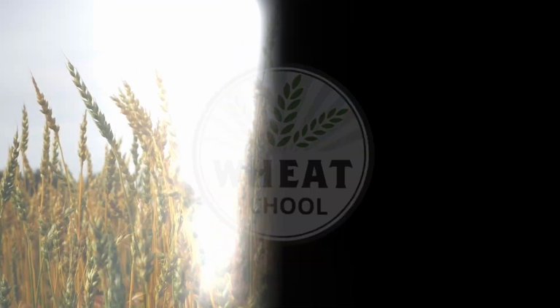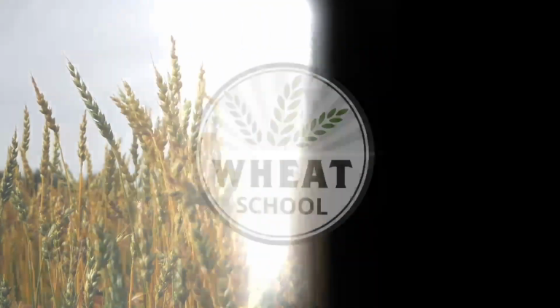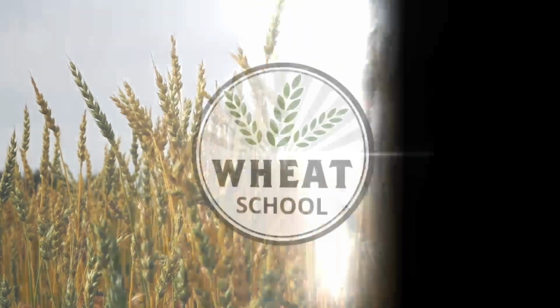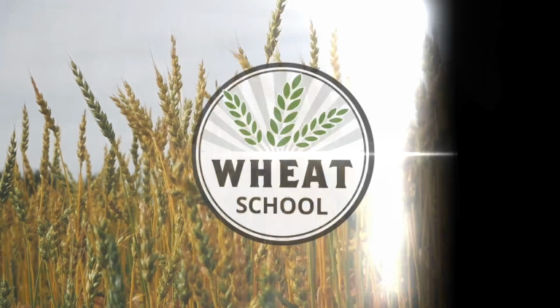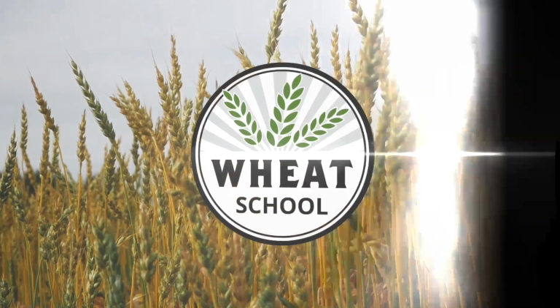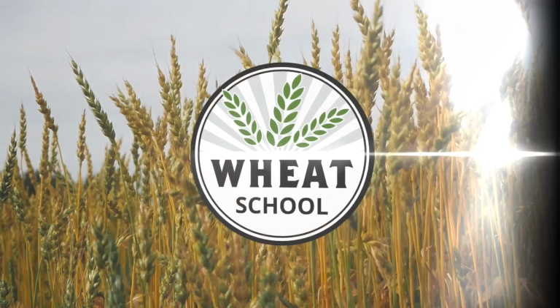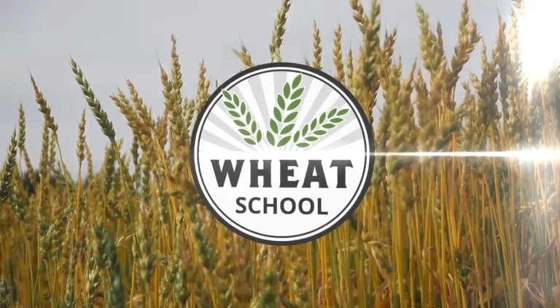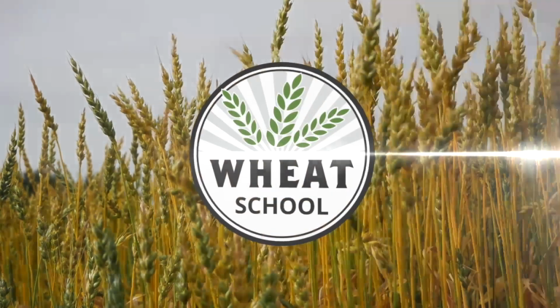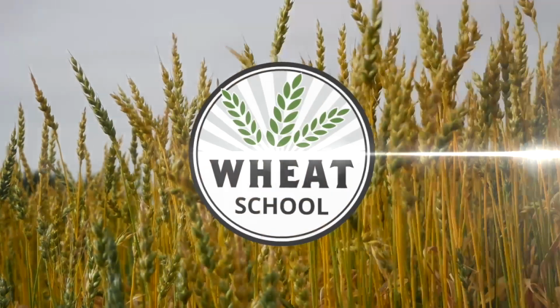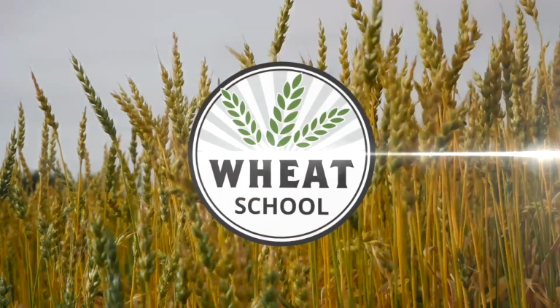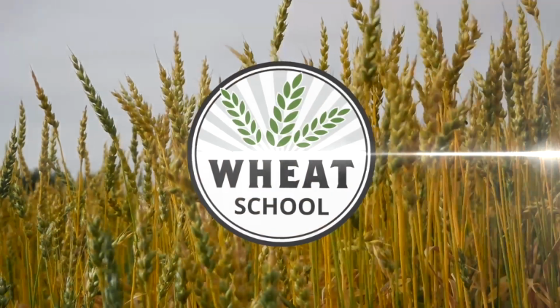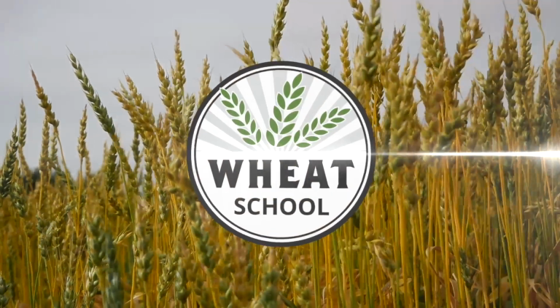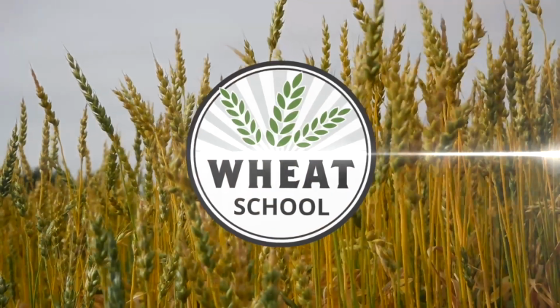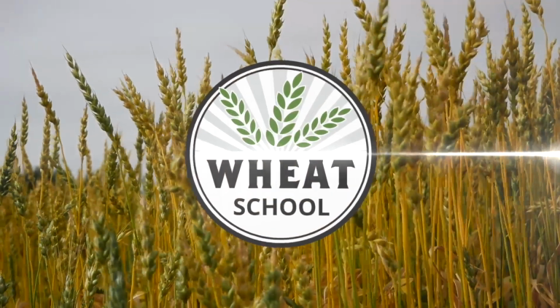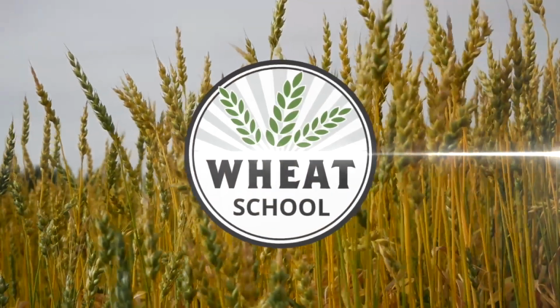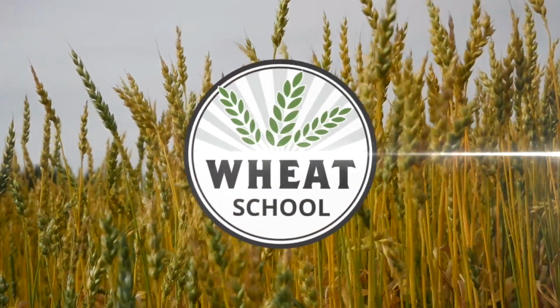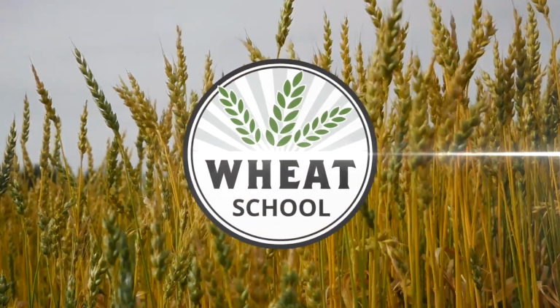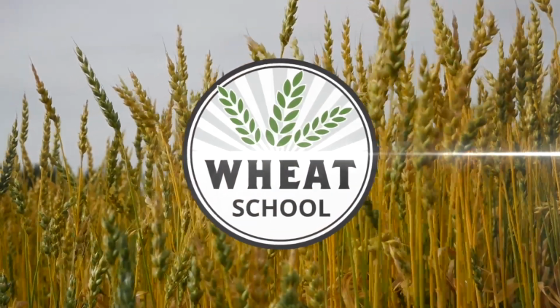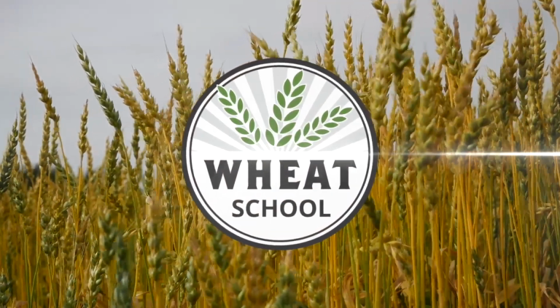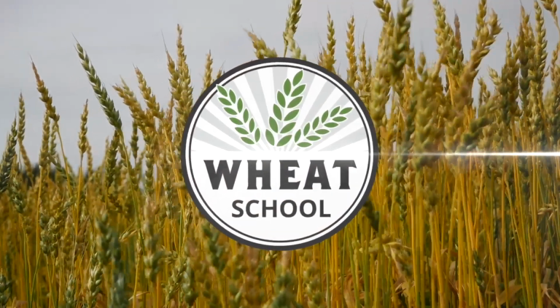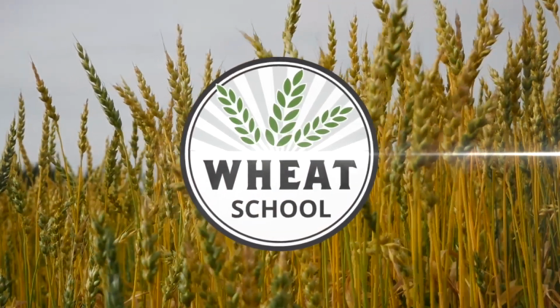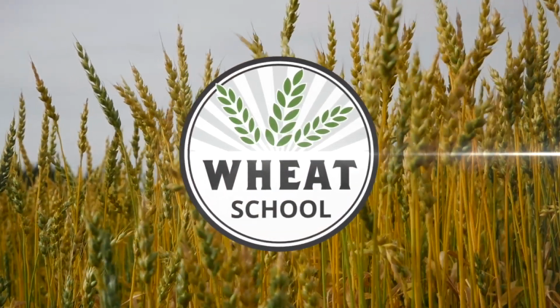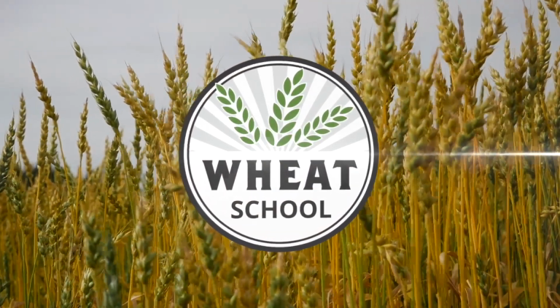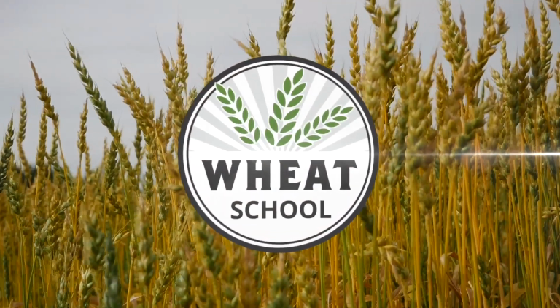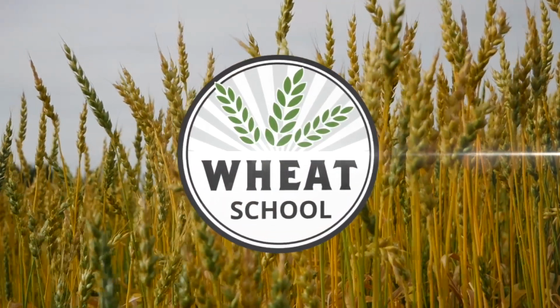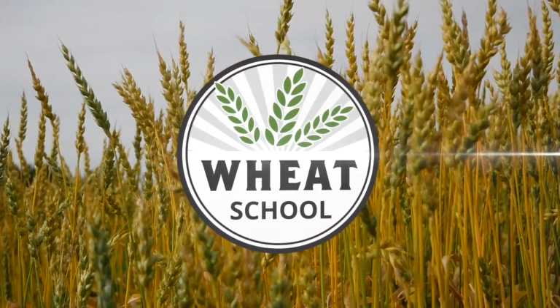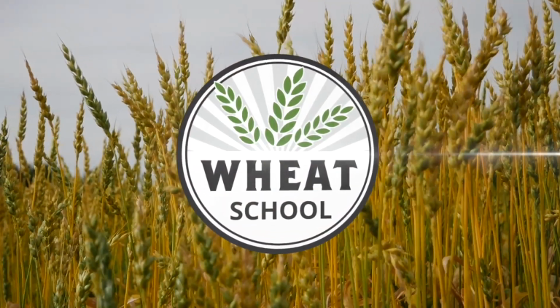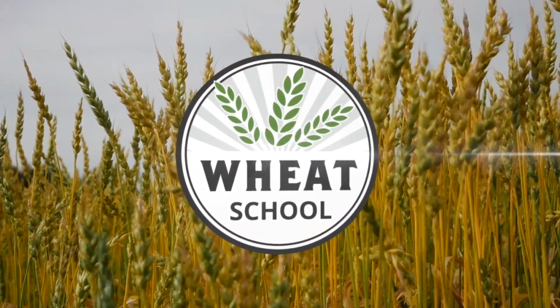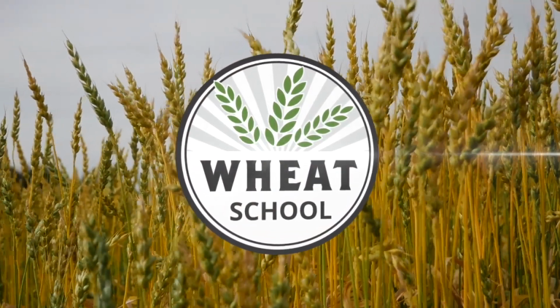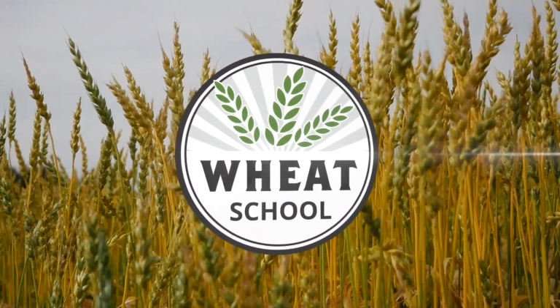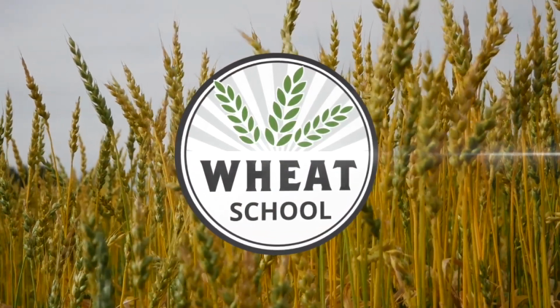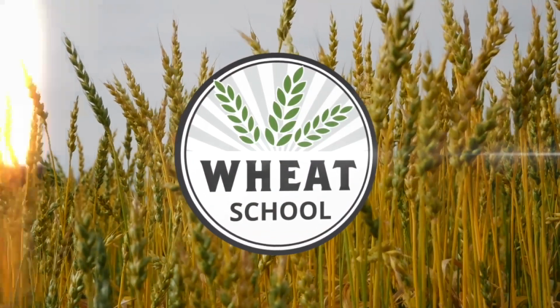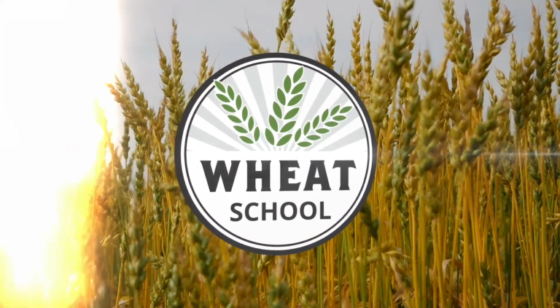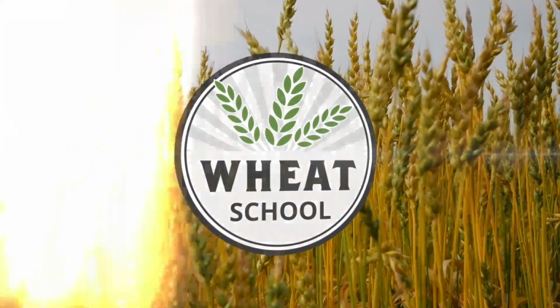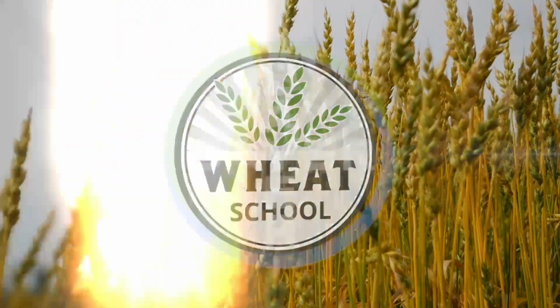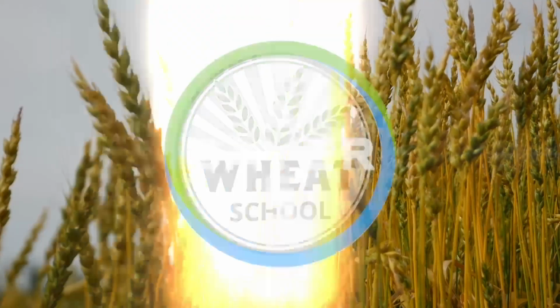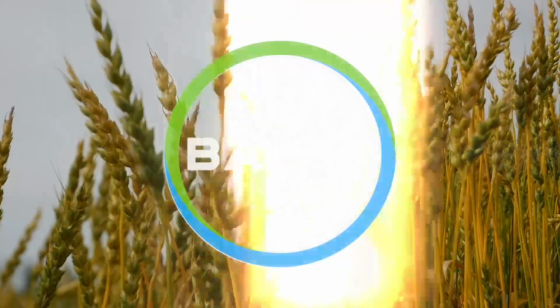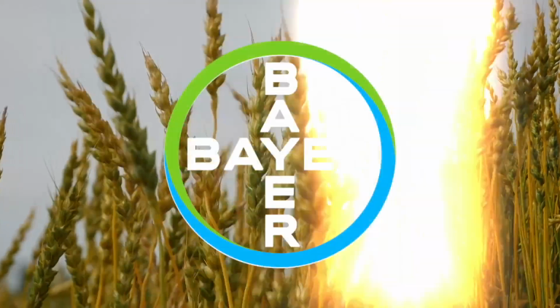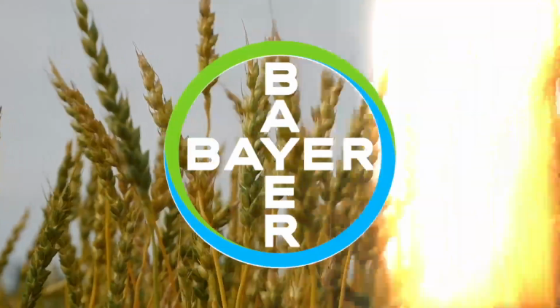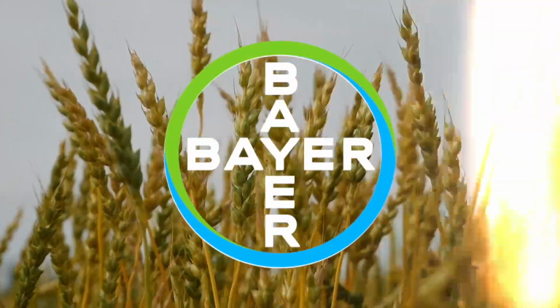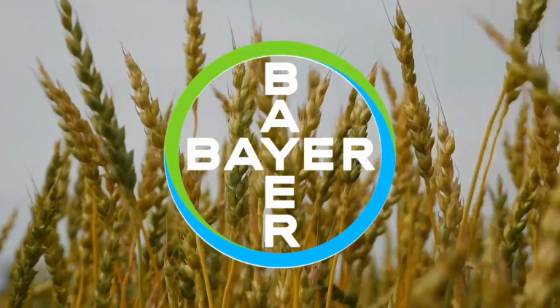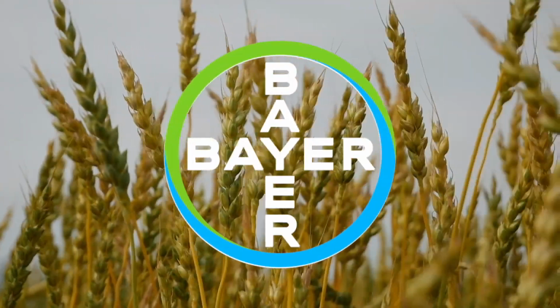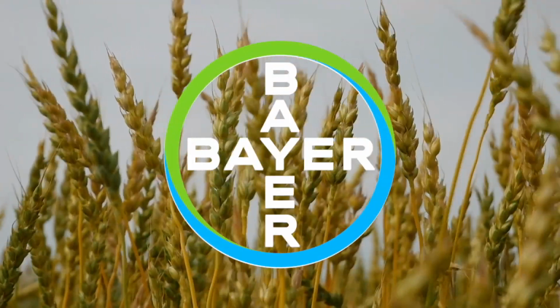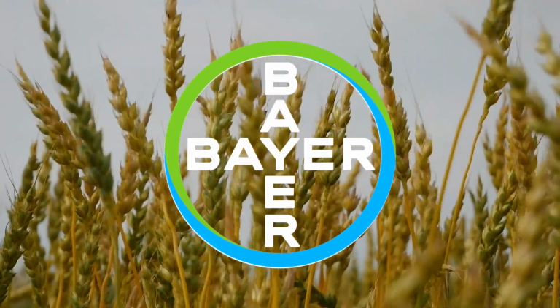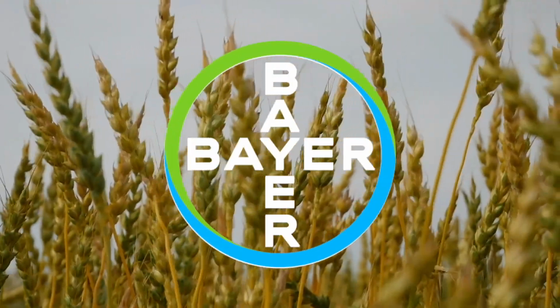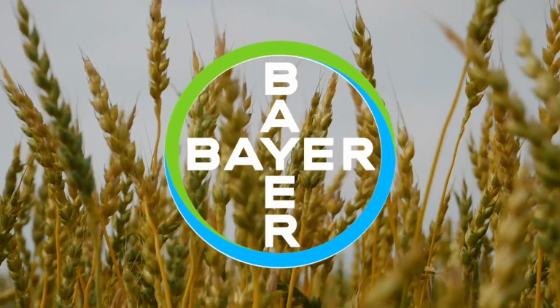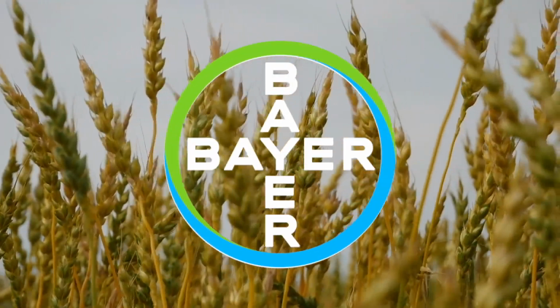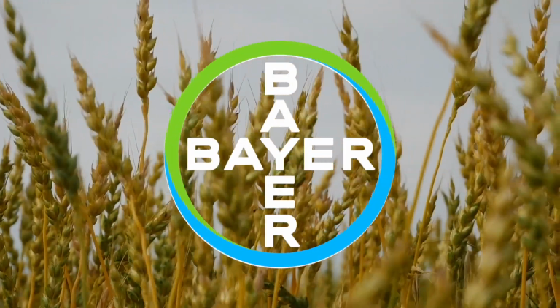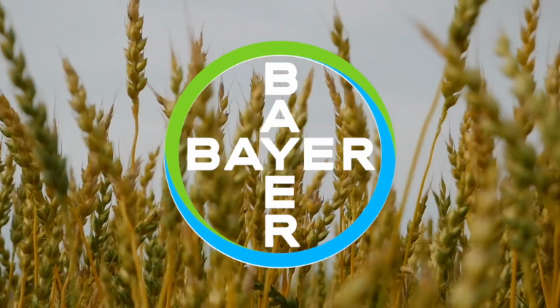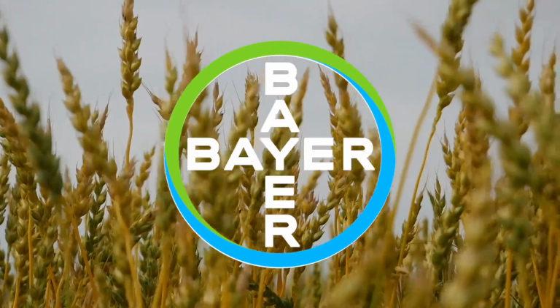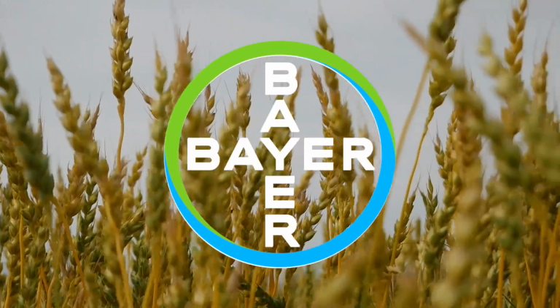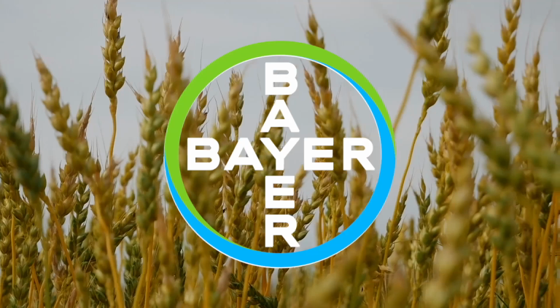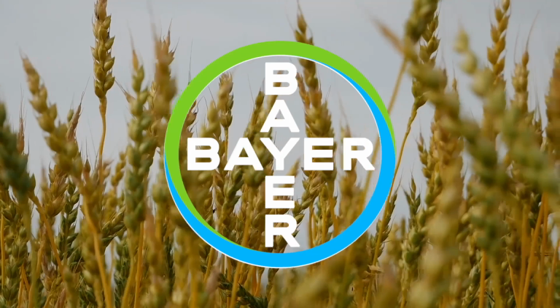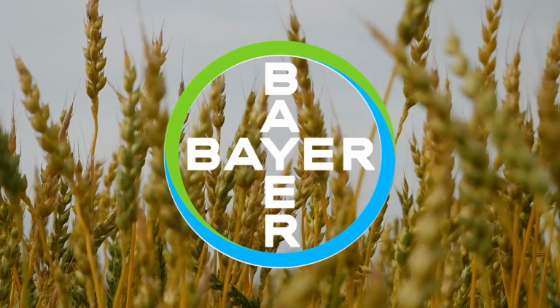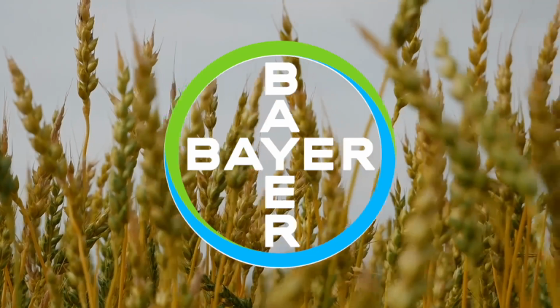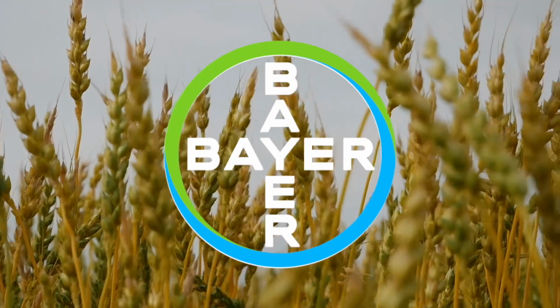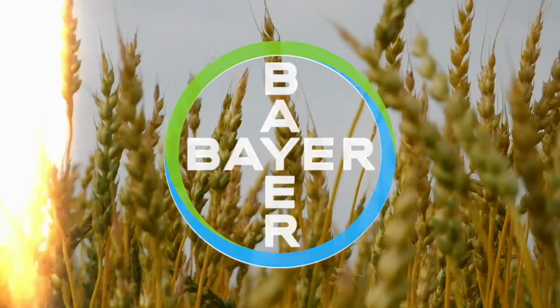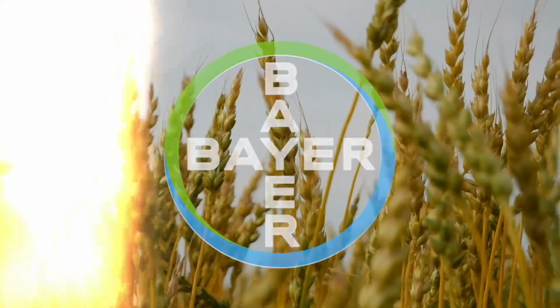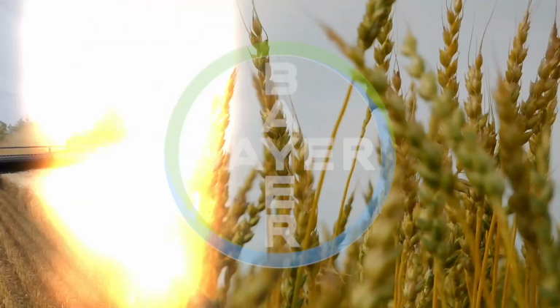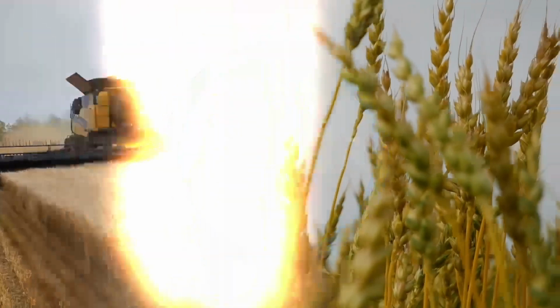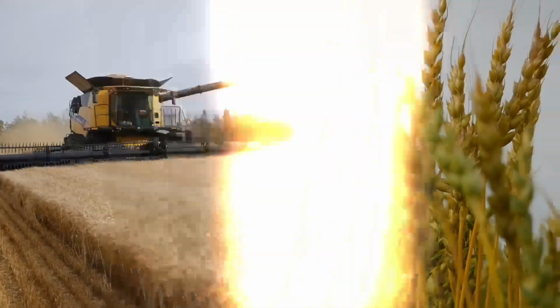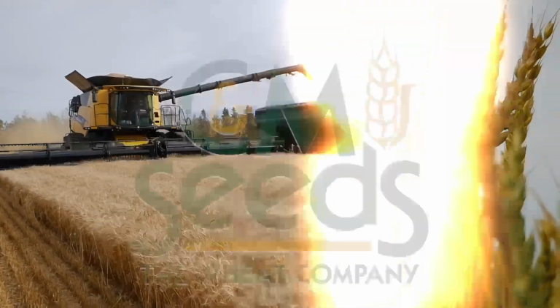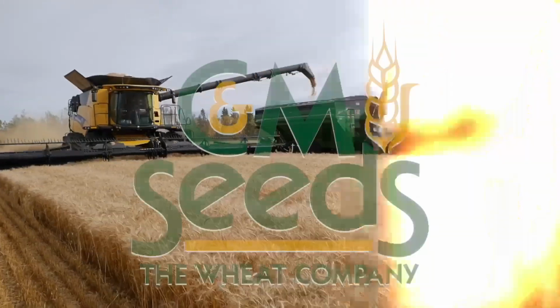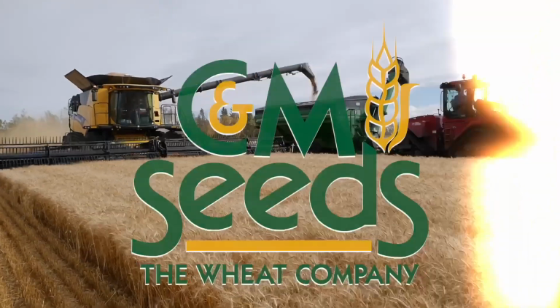The Wheat School on RealAgriculture.com is brought to you by Bayer Crop Science and CNMC.